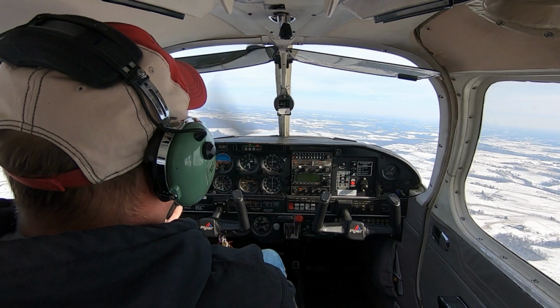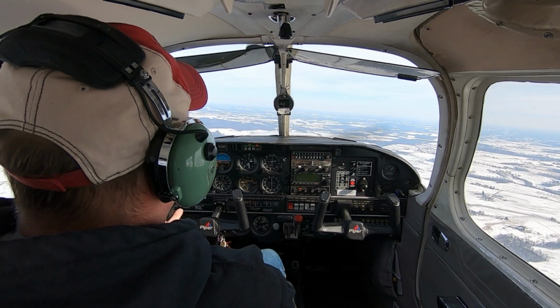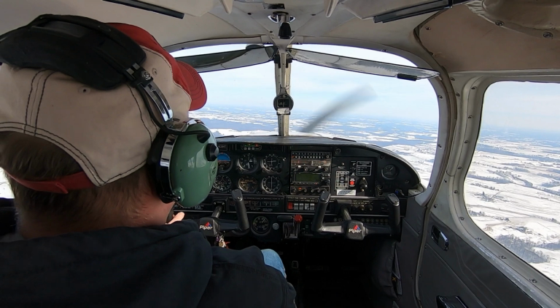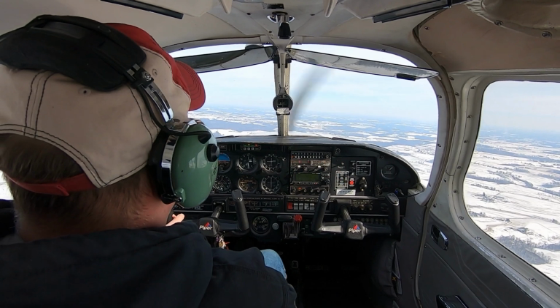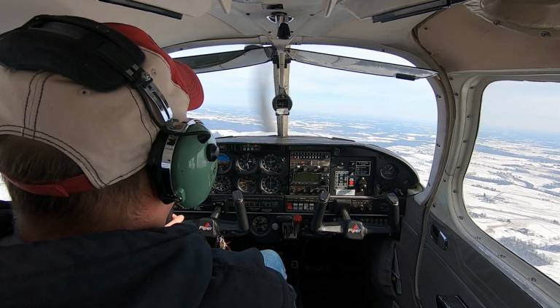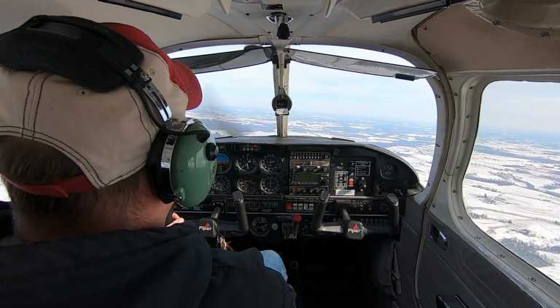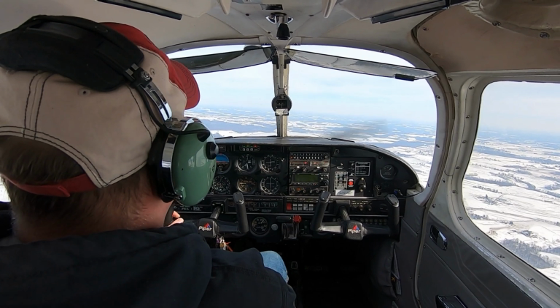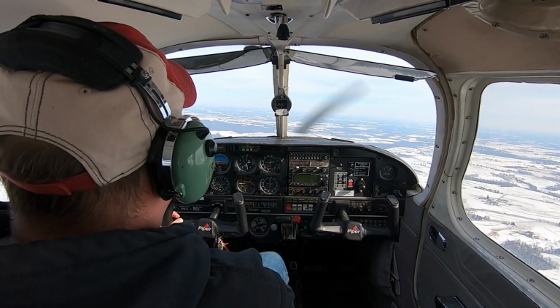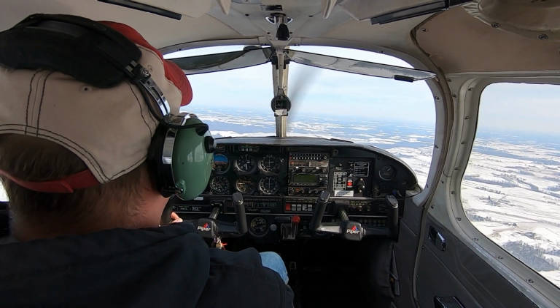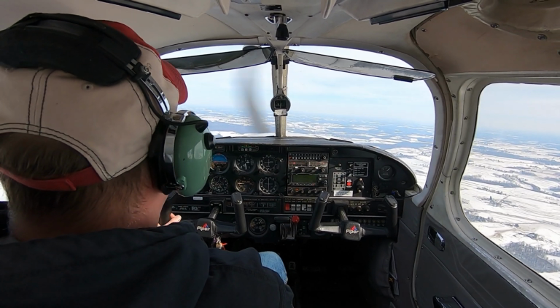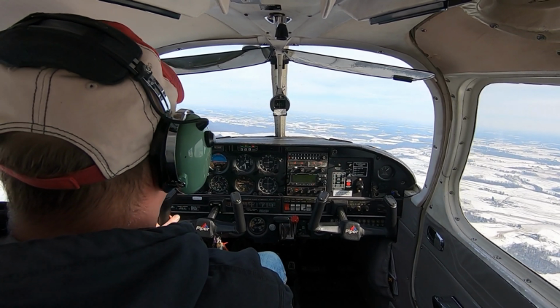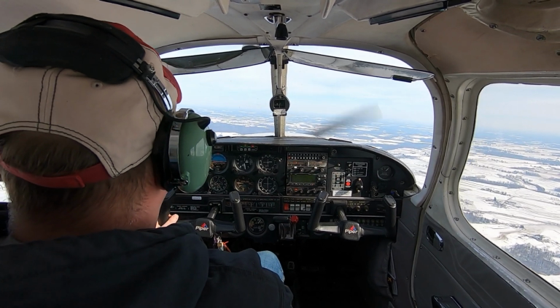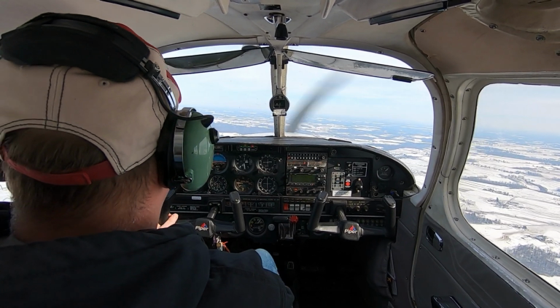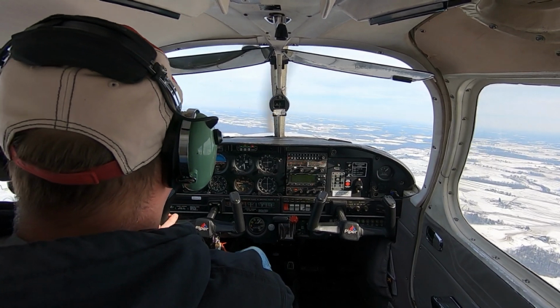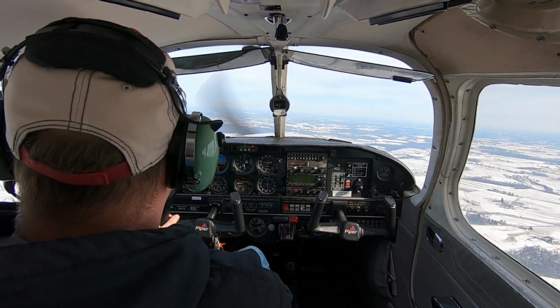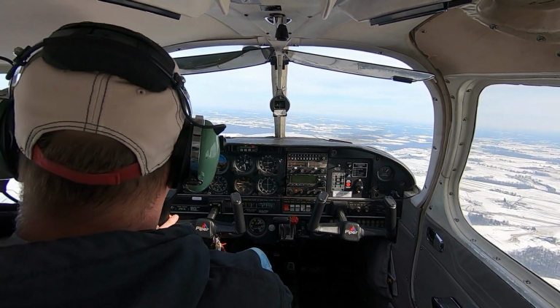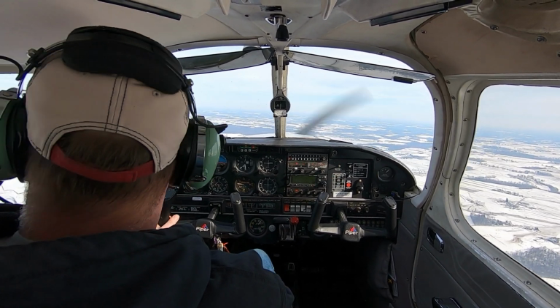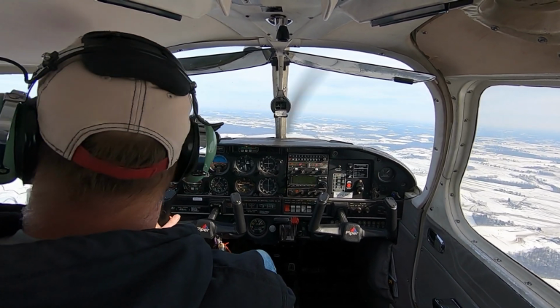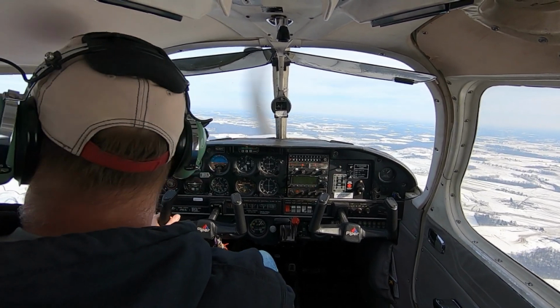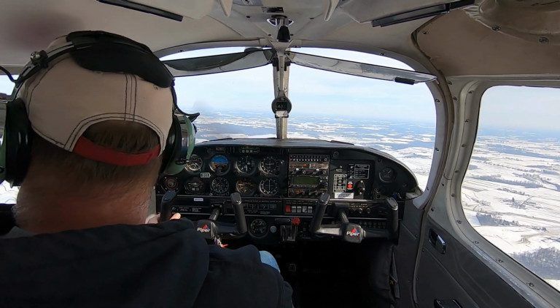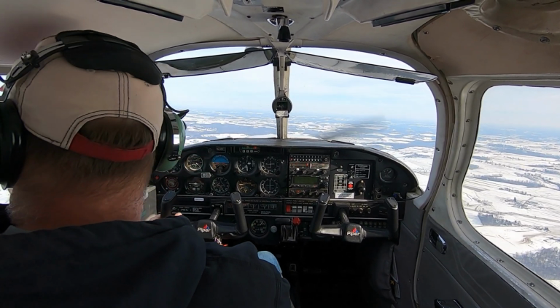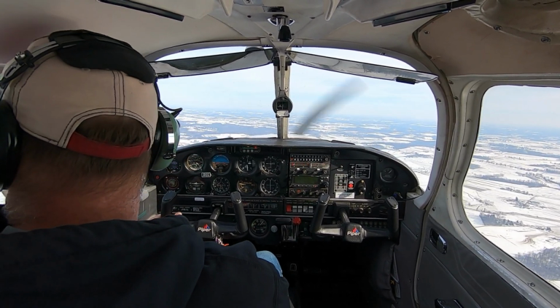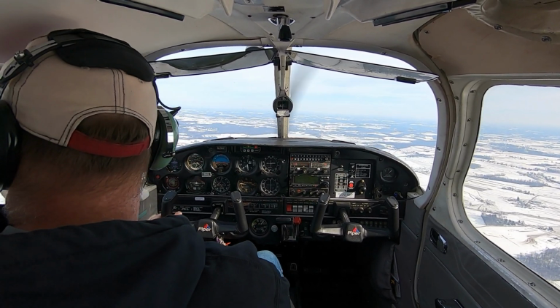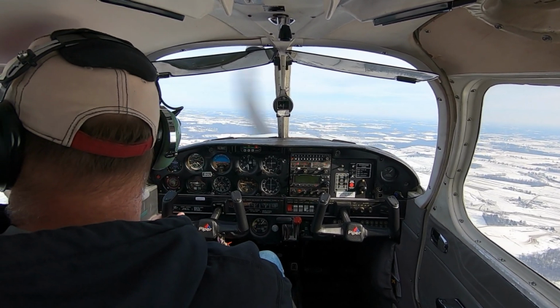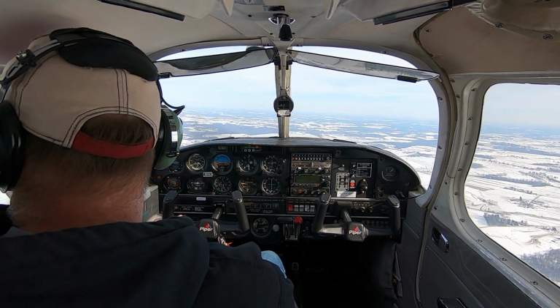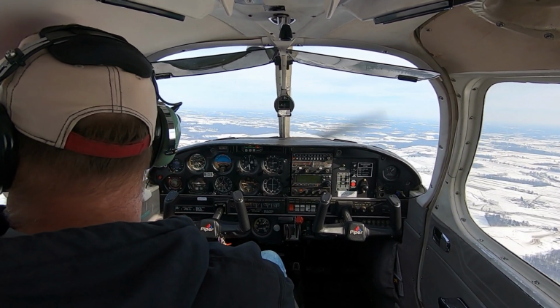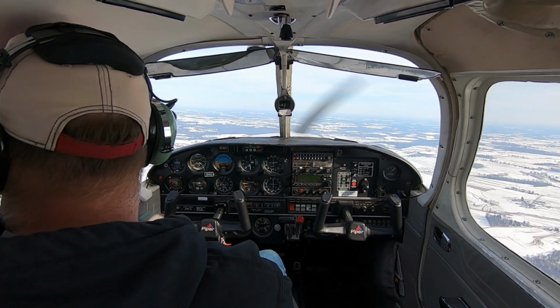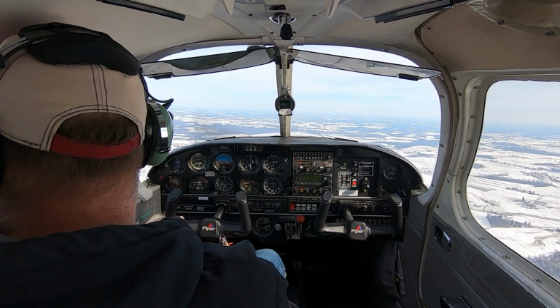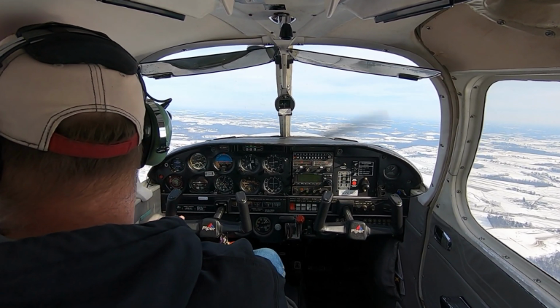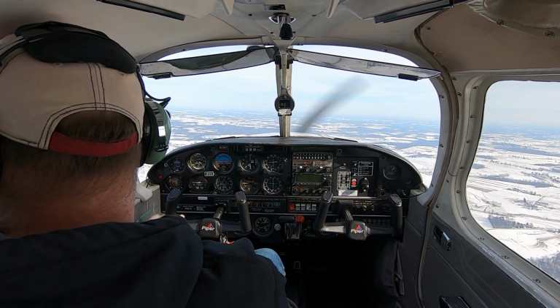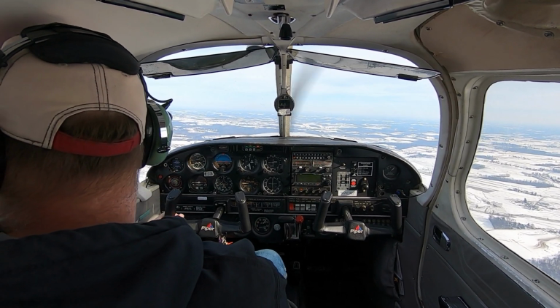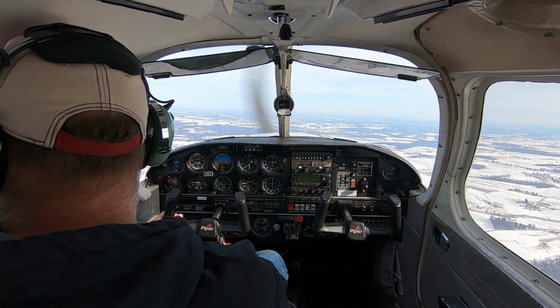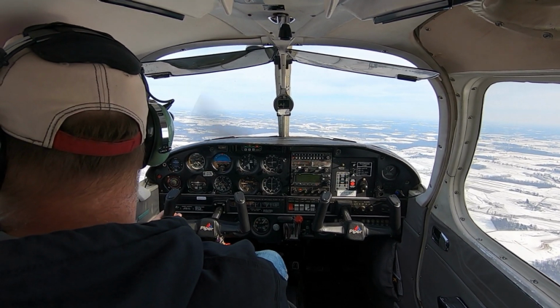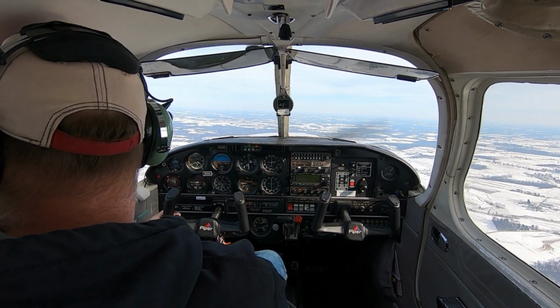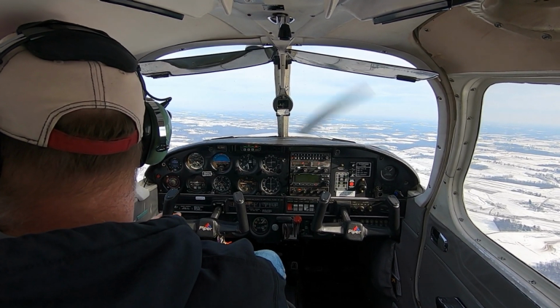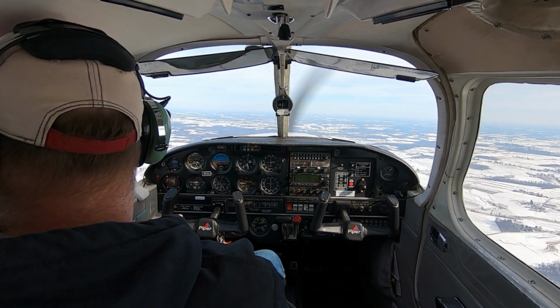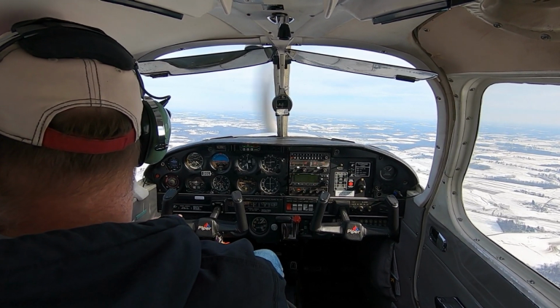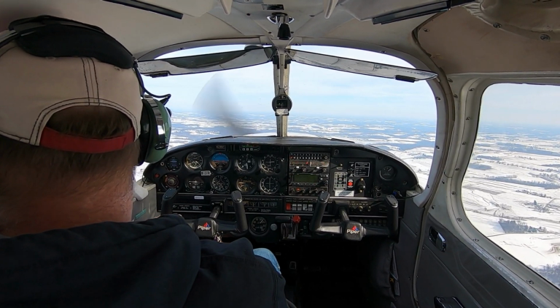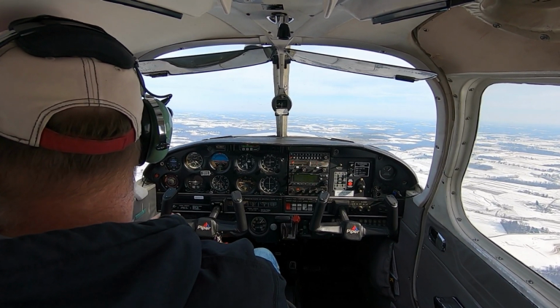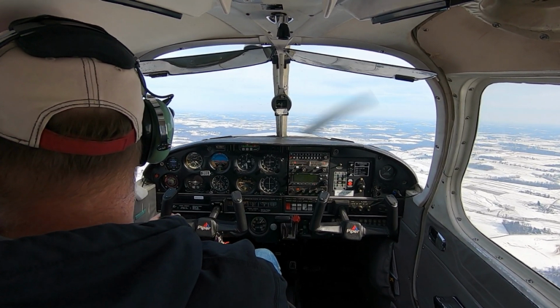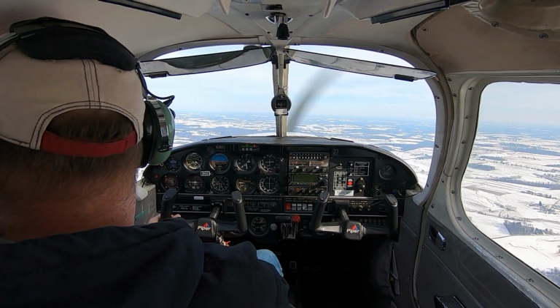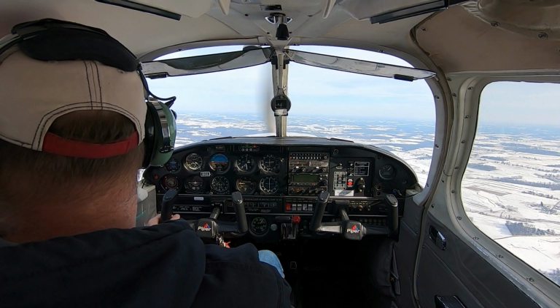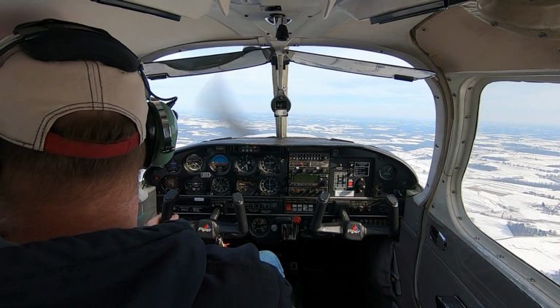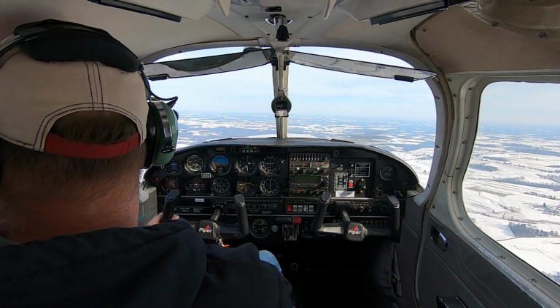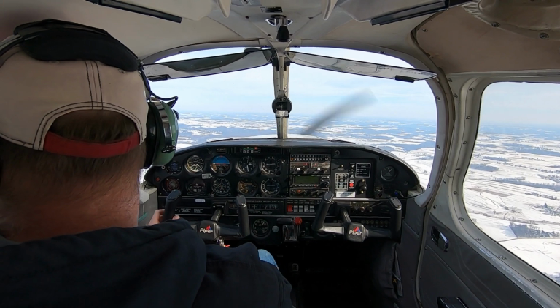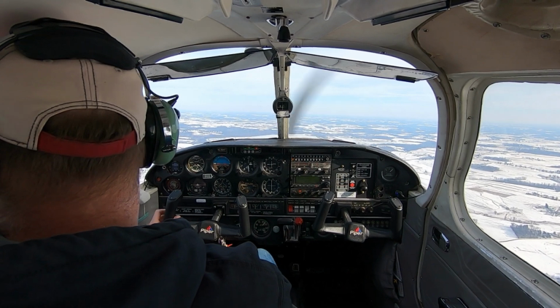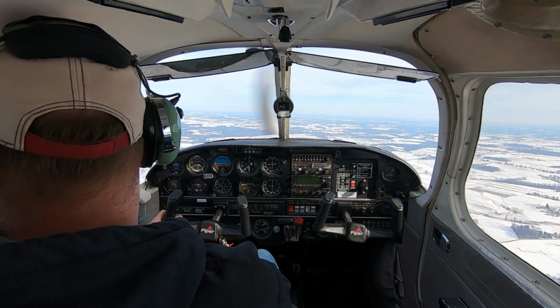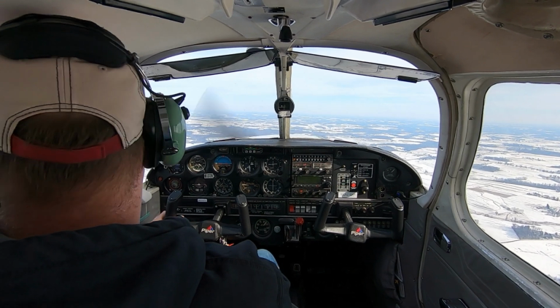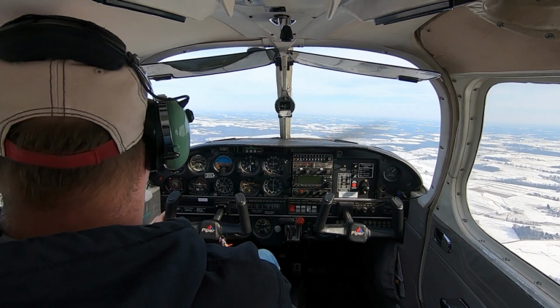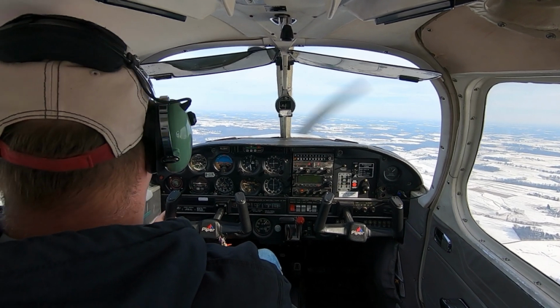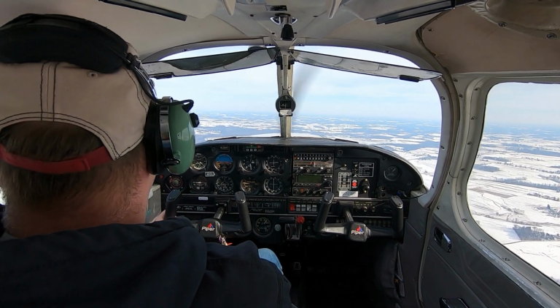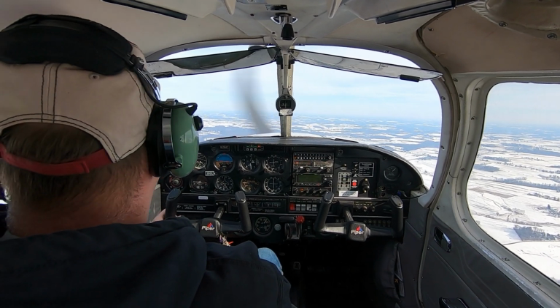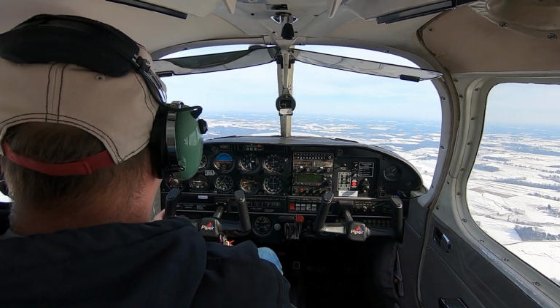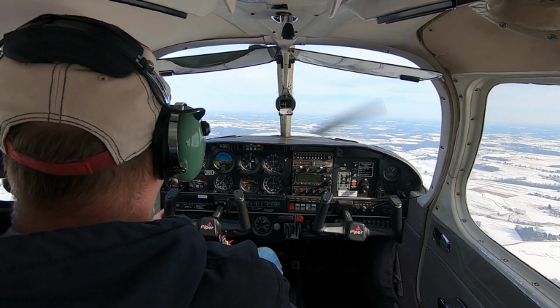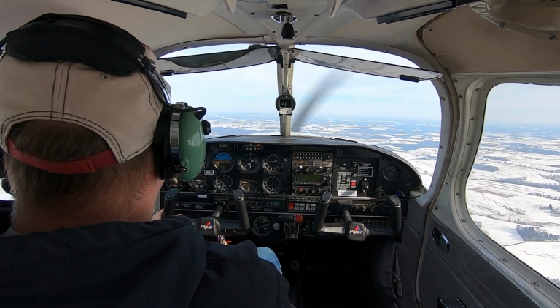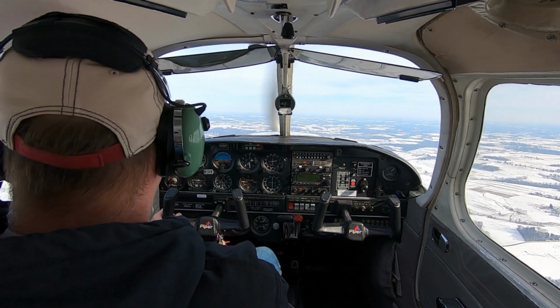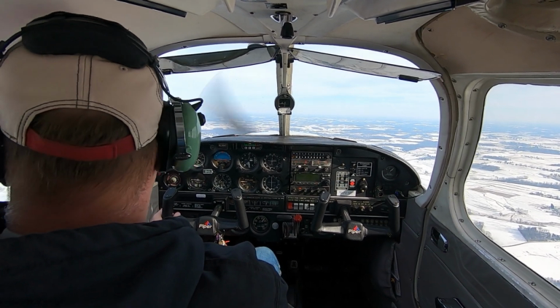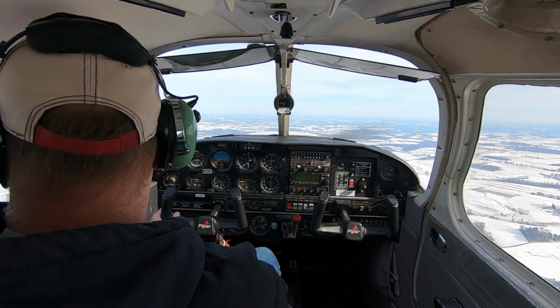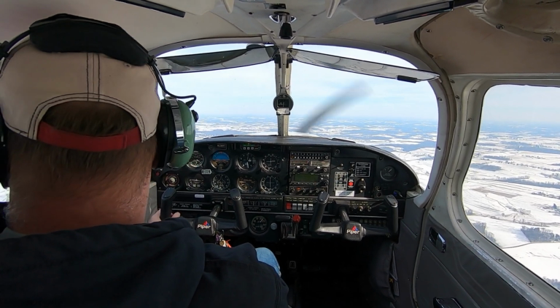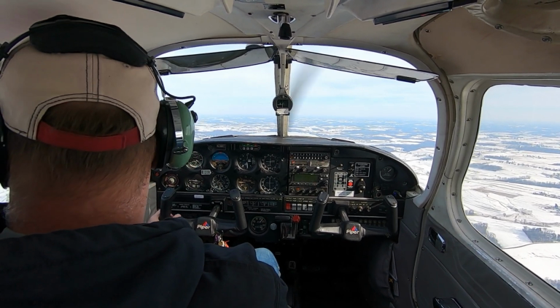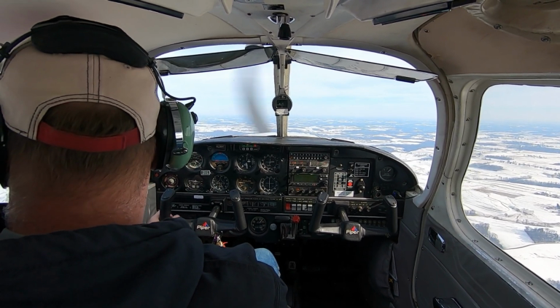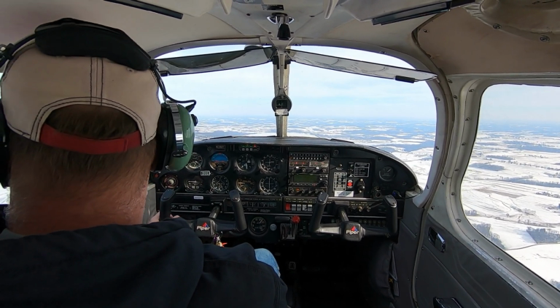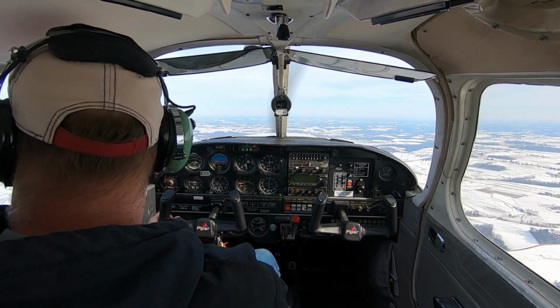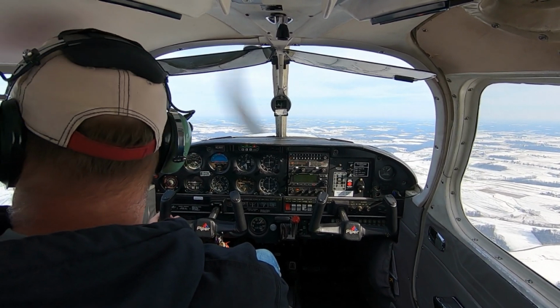Hello everyone and welcome back to J1 Aviation. Today I'm going to give a little cockpit tour of our Piper Cherokee 140.